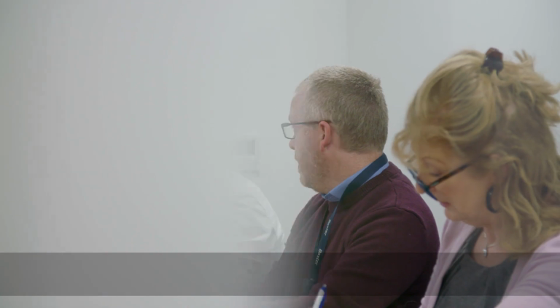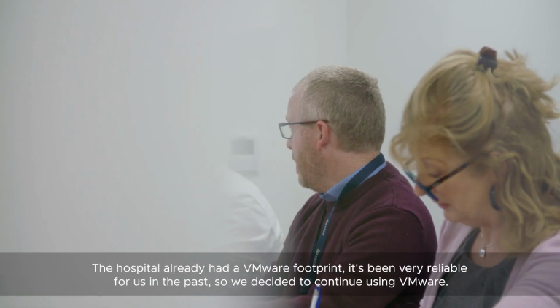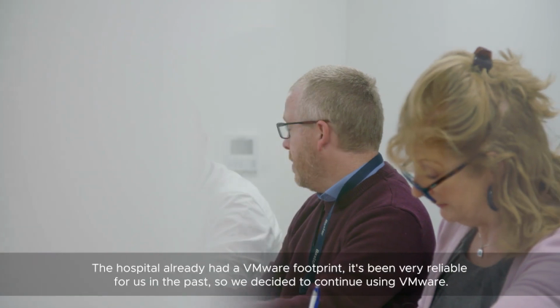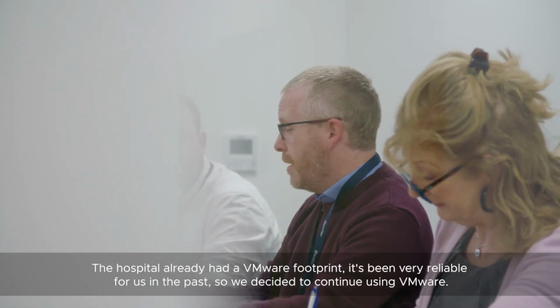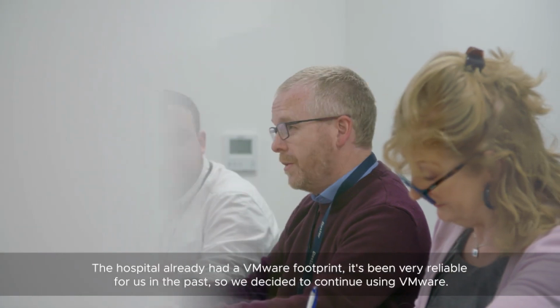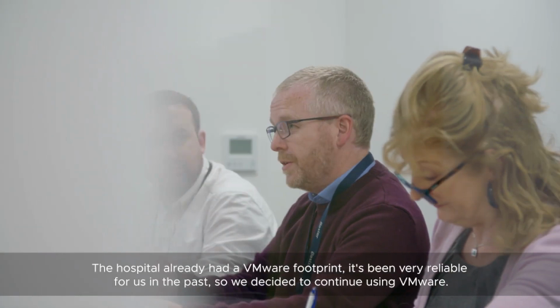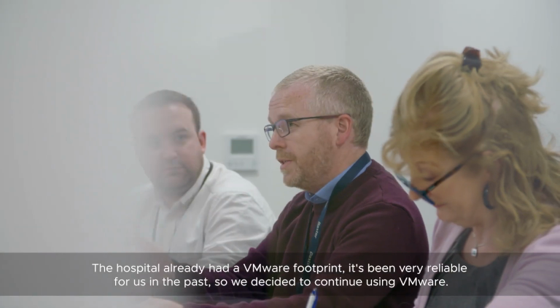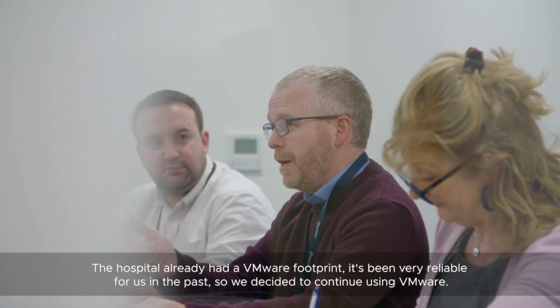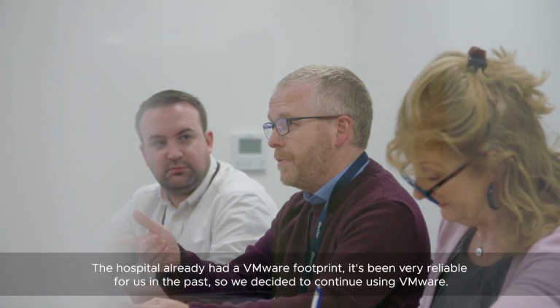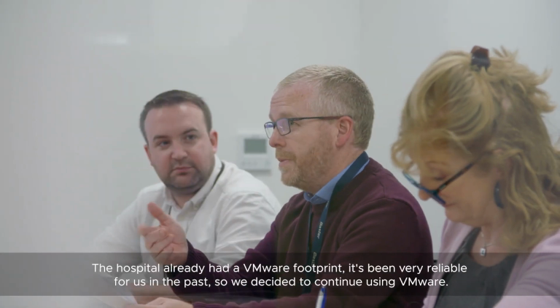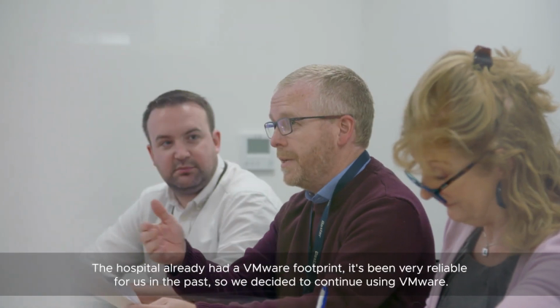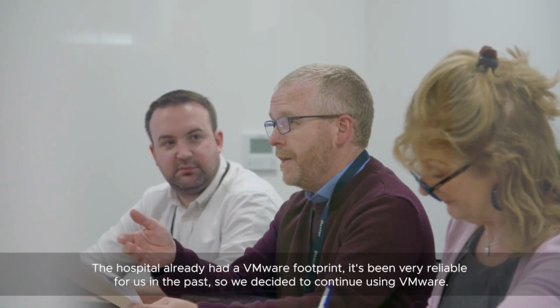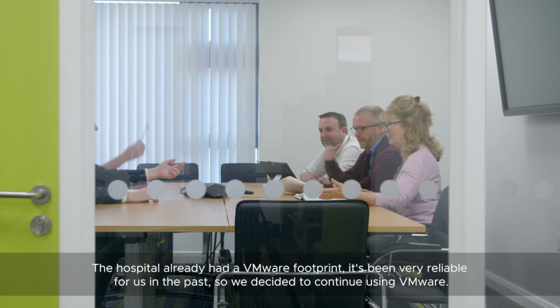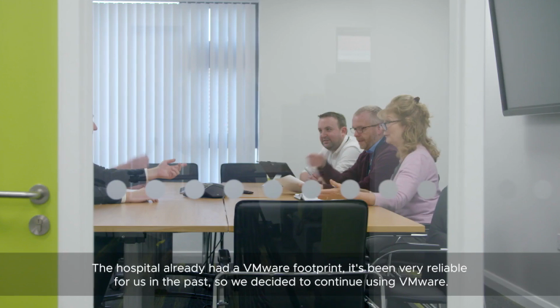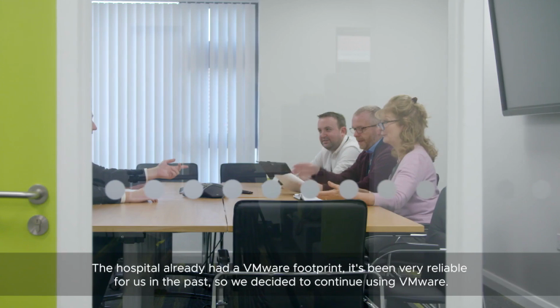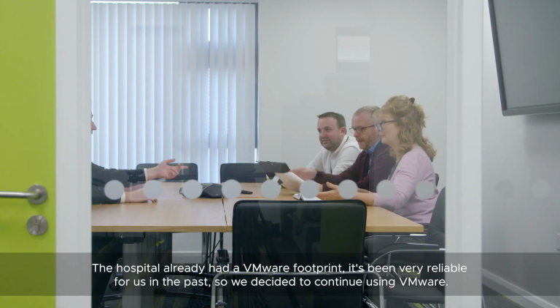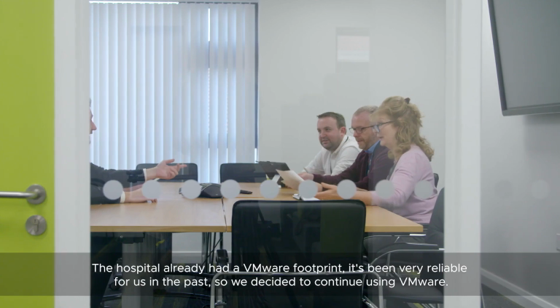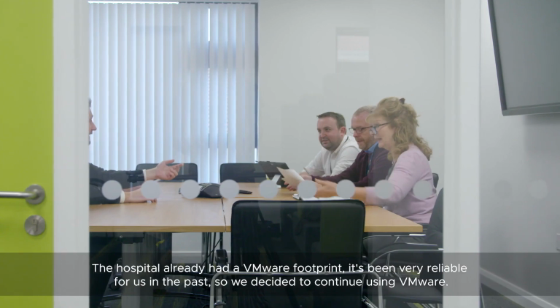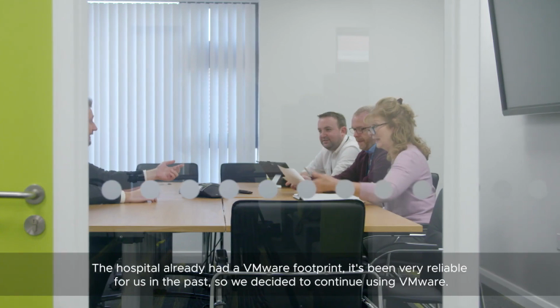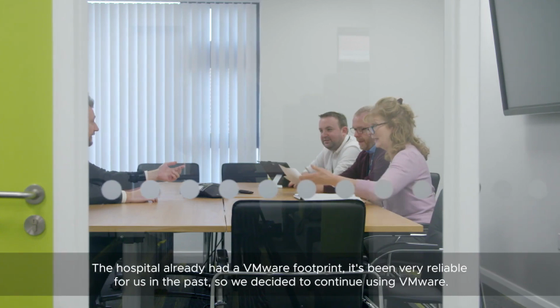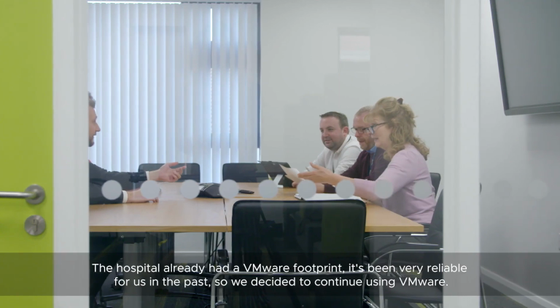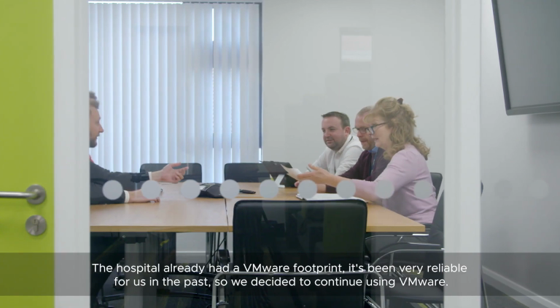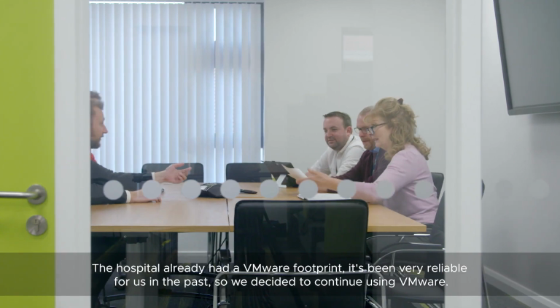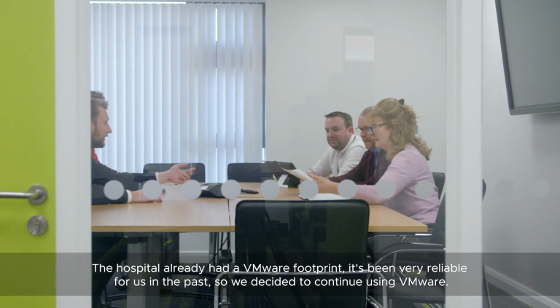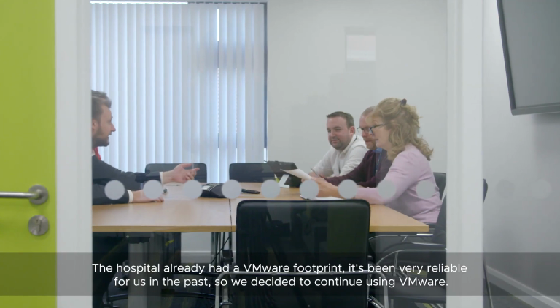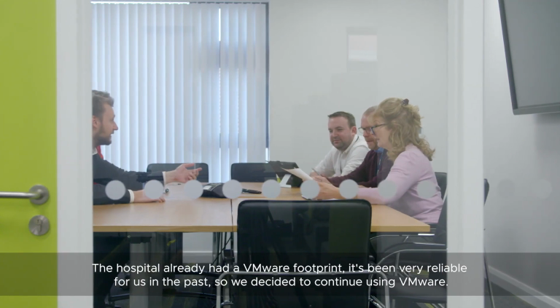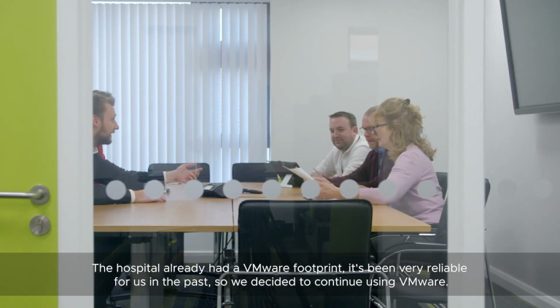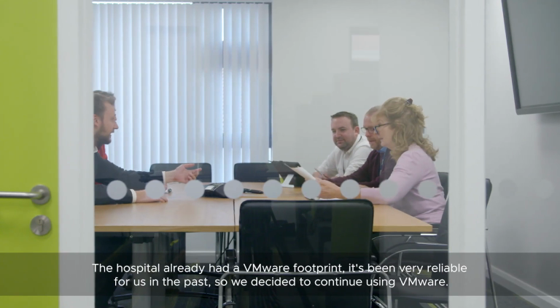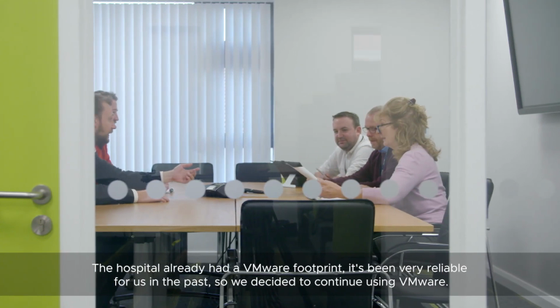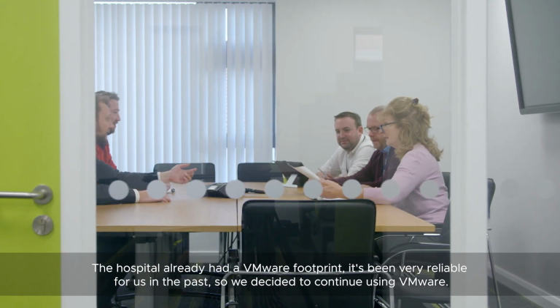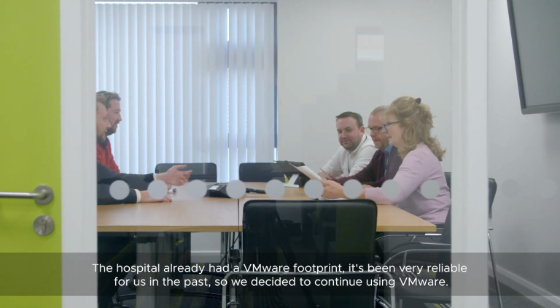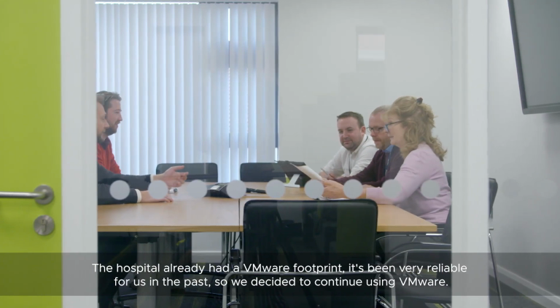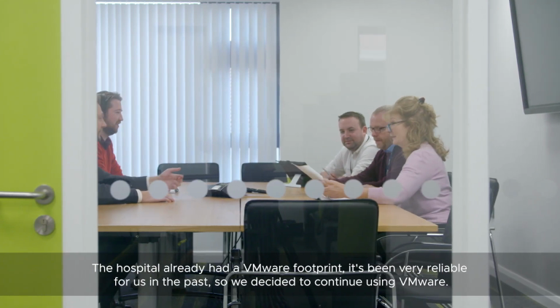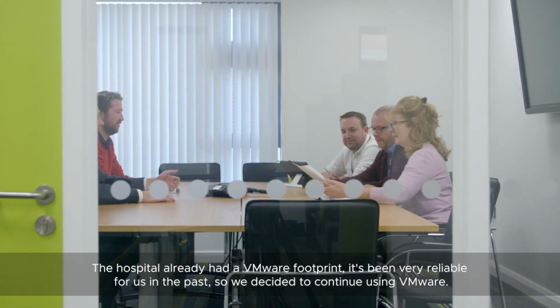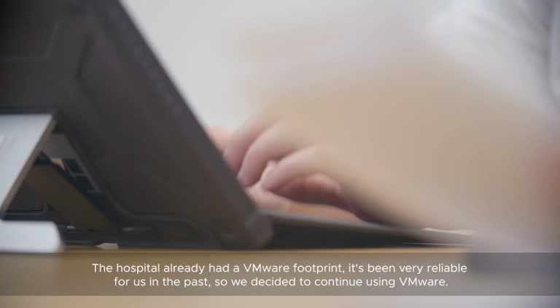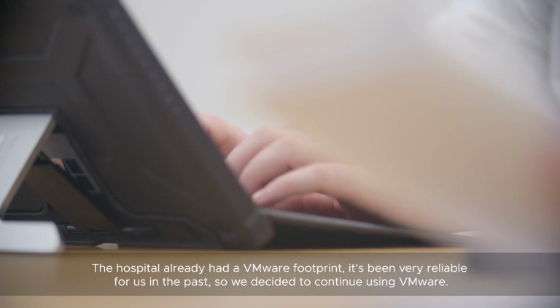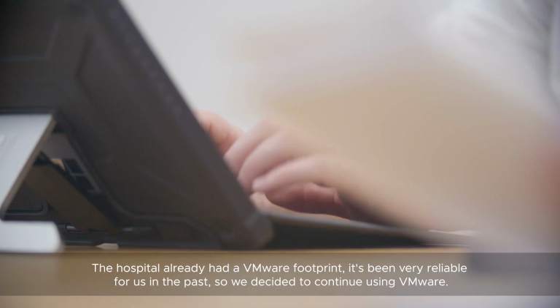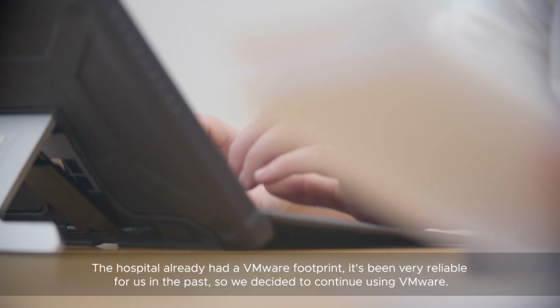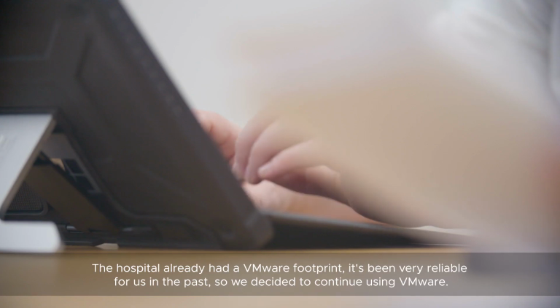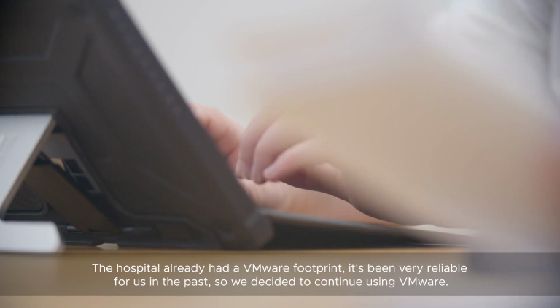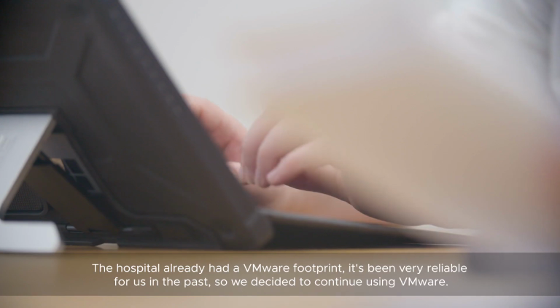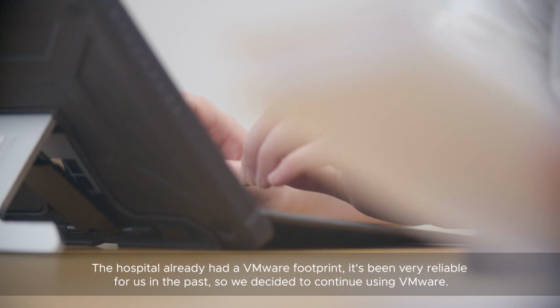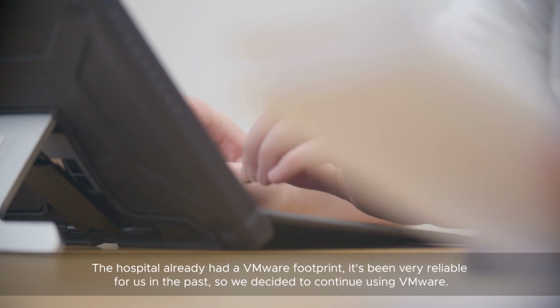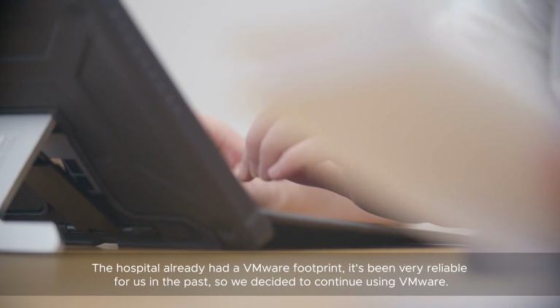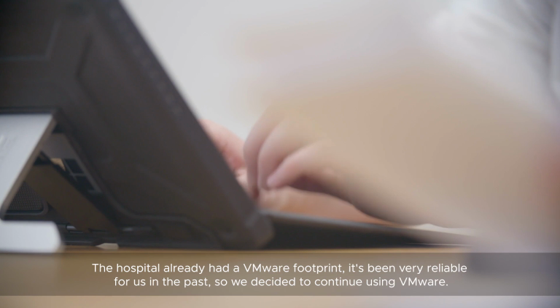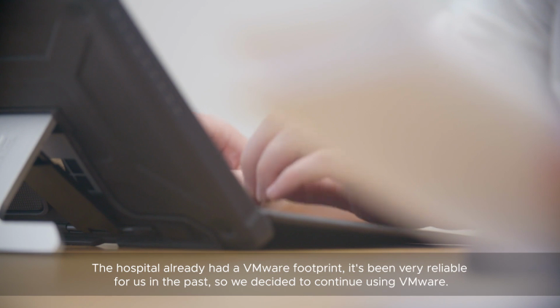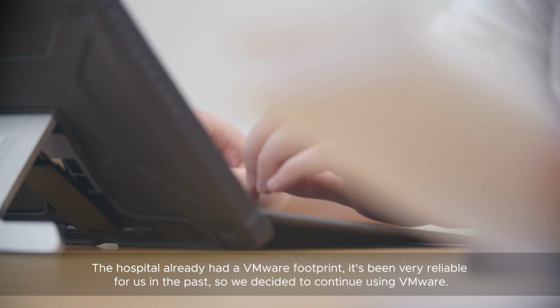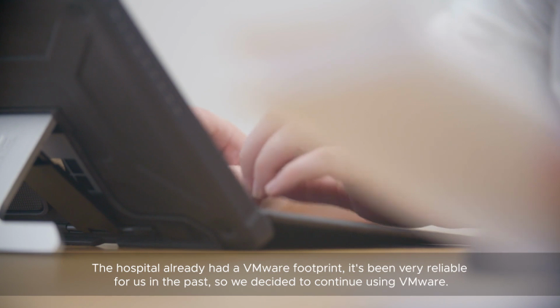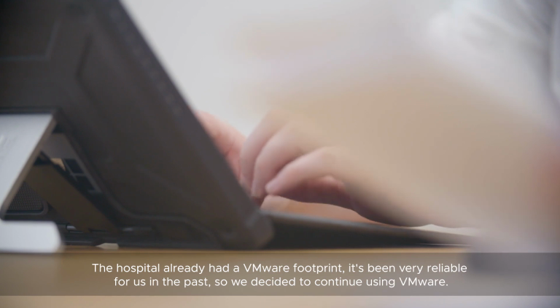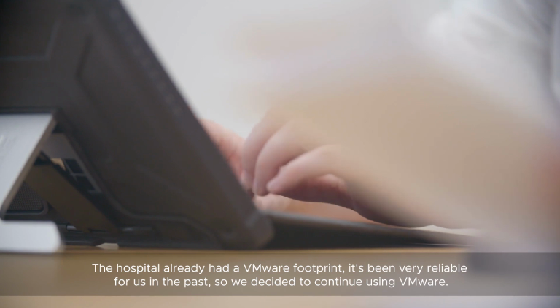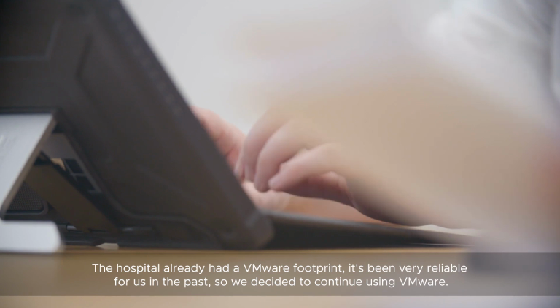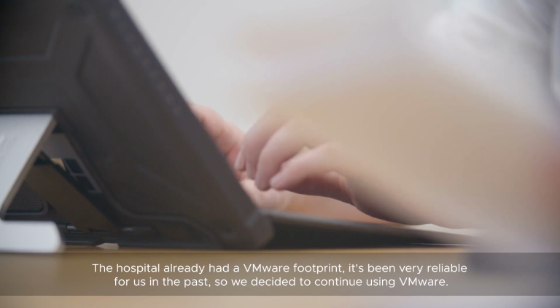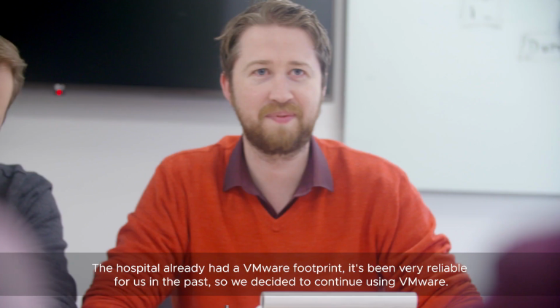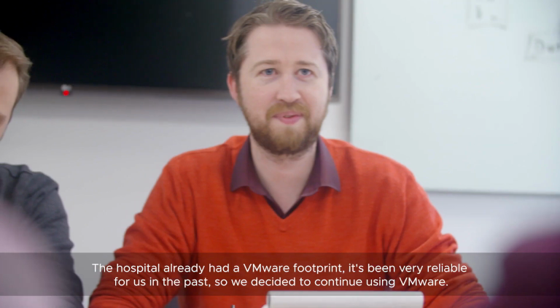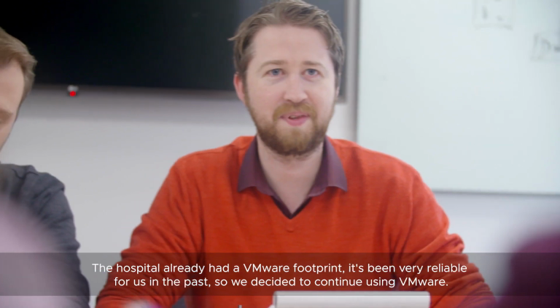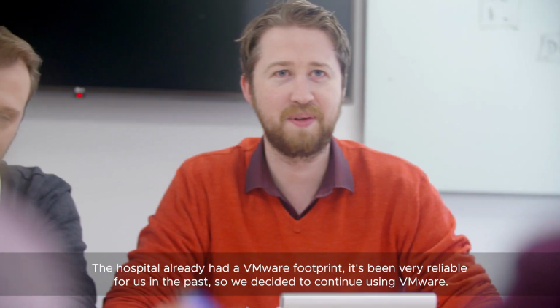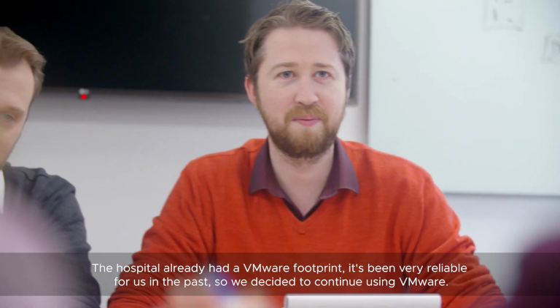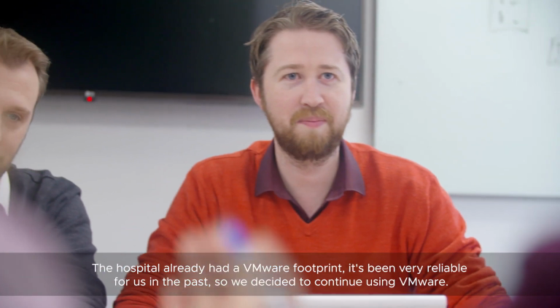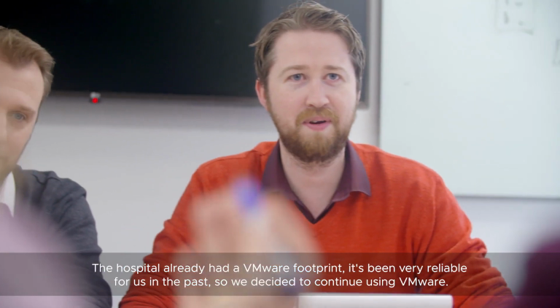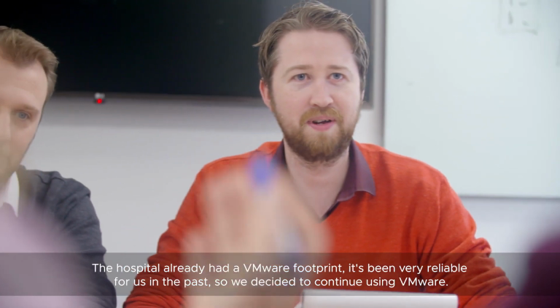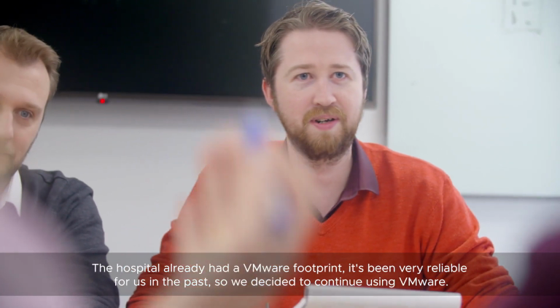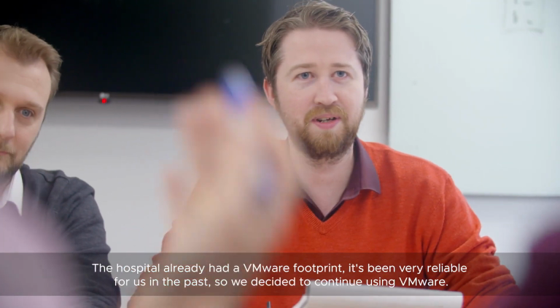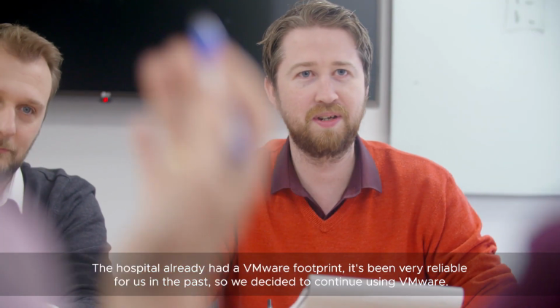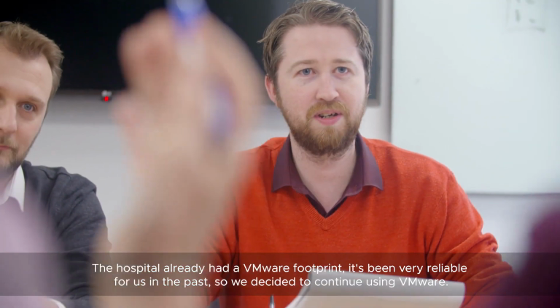The hospital already had a VMware footprint. It's been very reliable for us in the past, so we decided to continue using VMware.